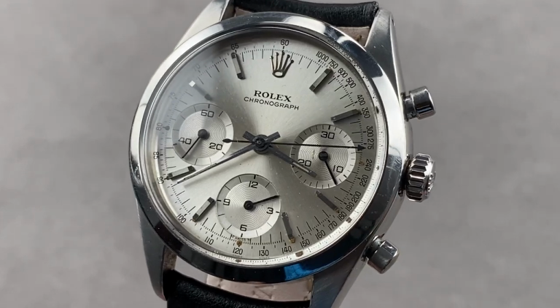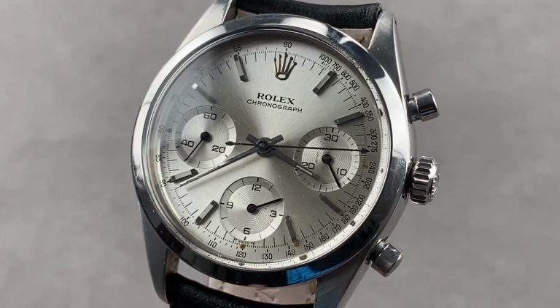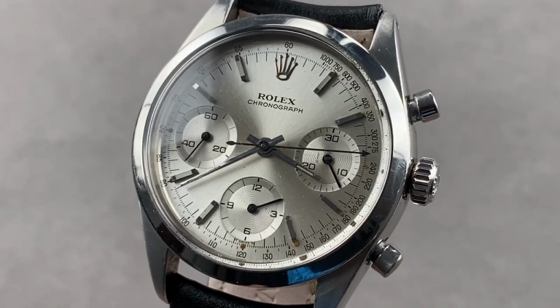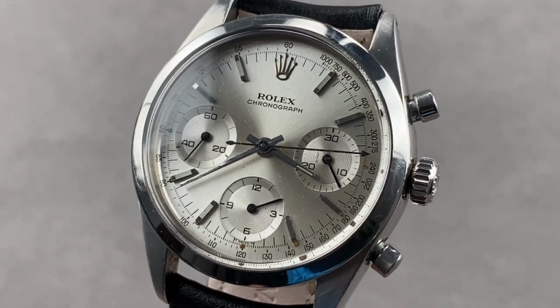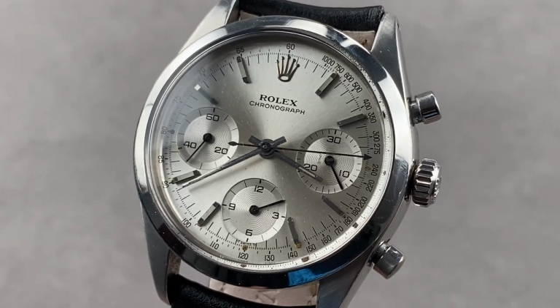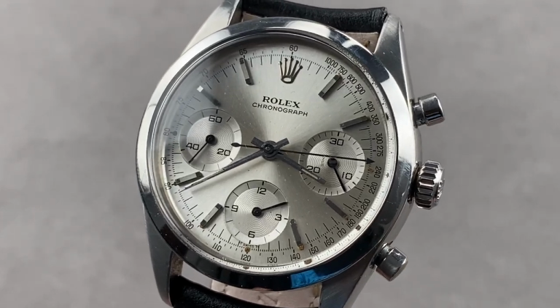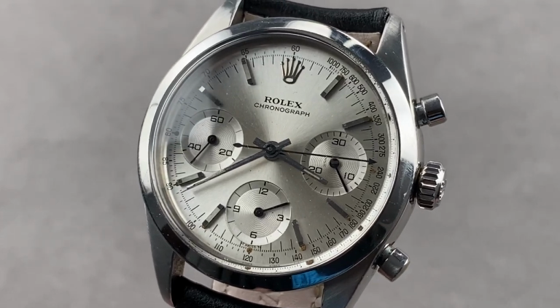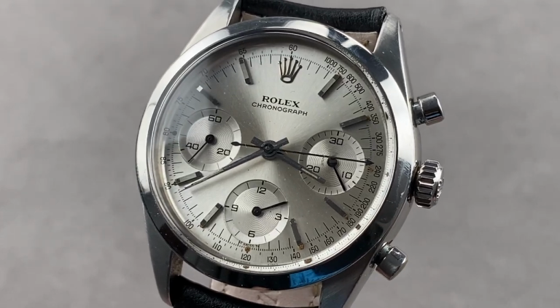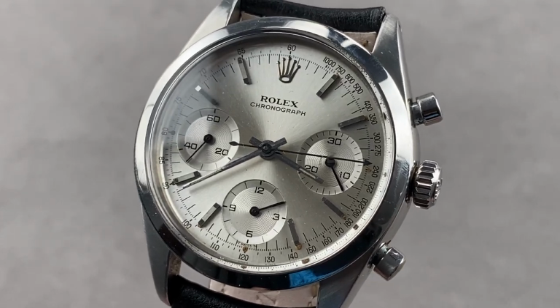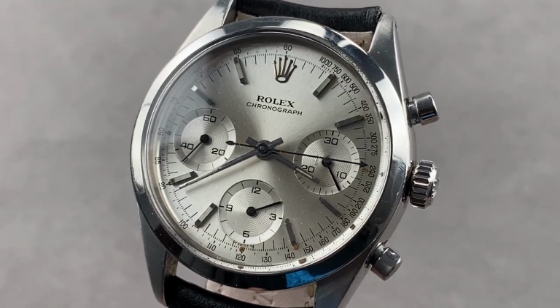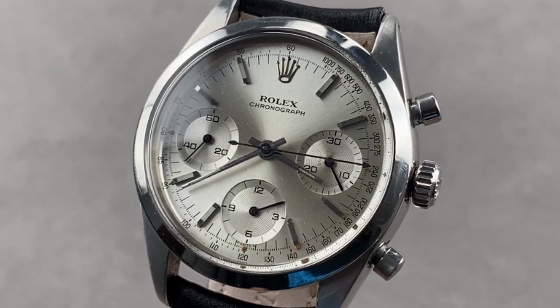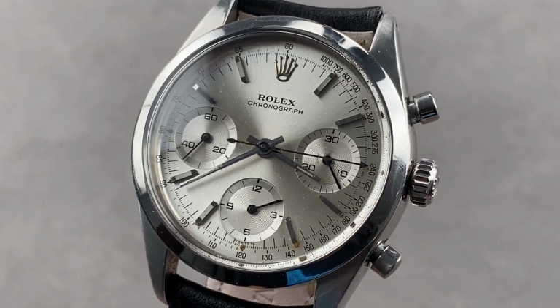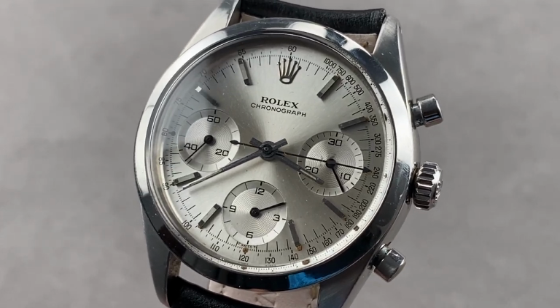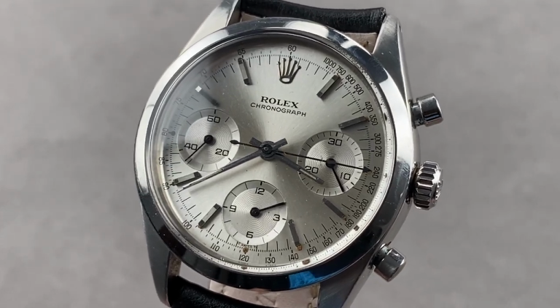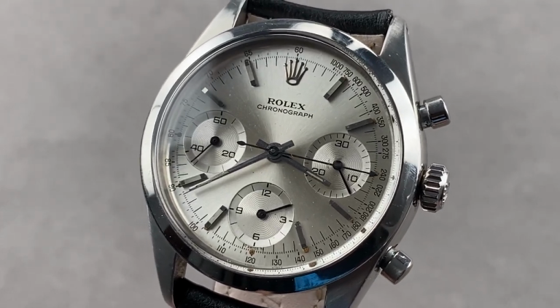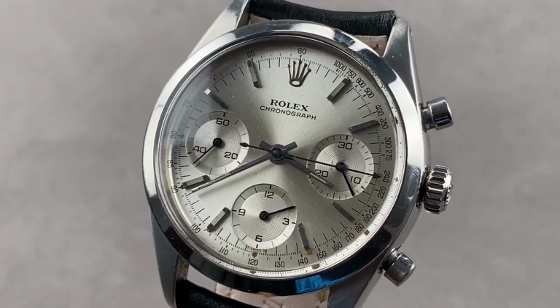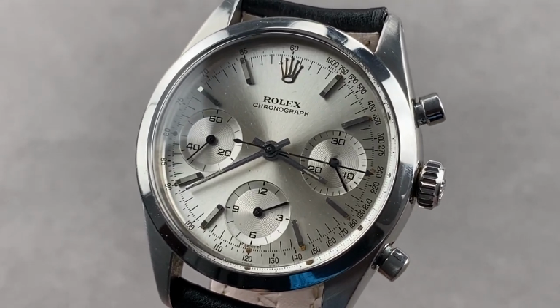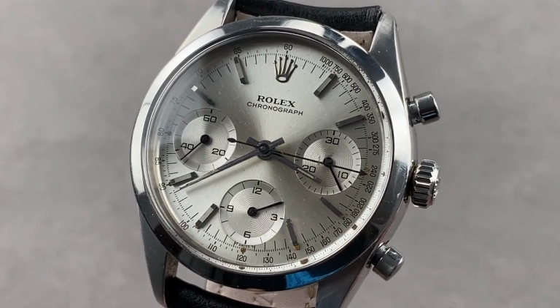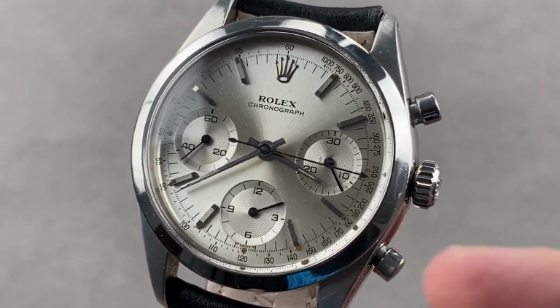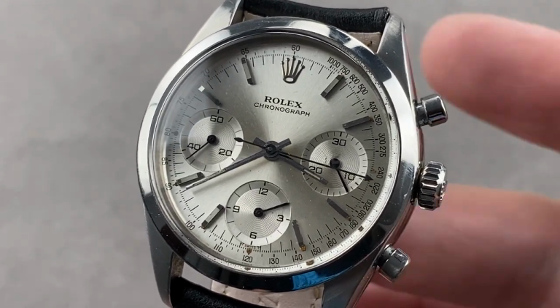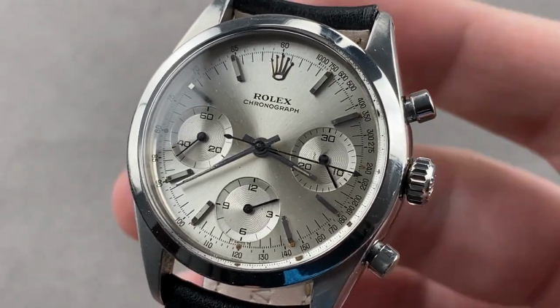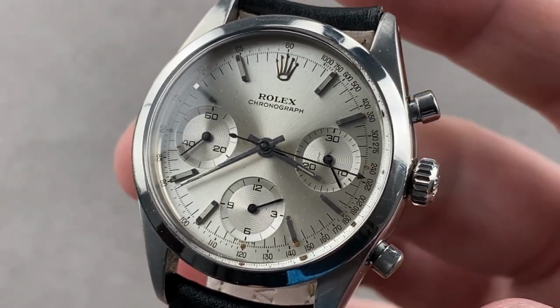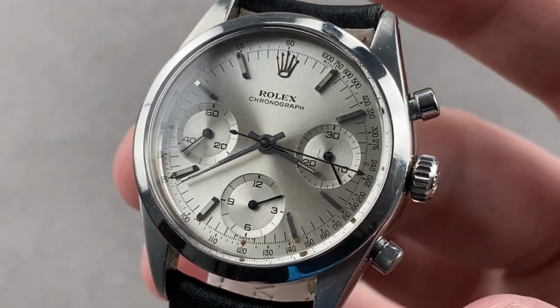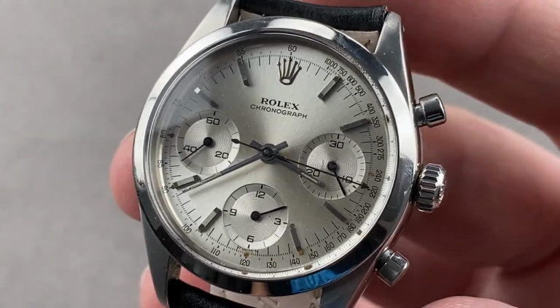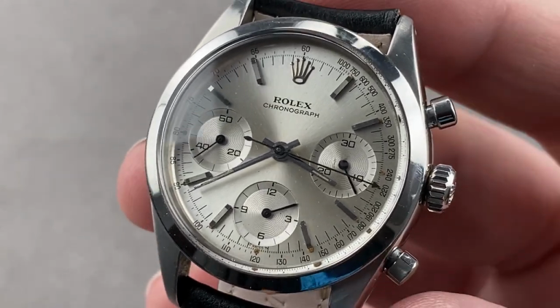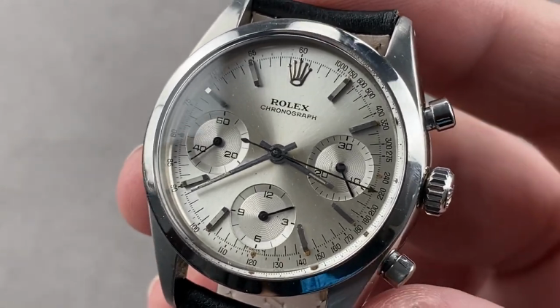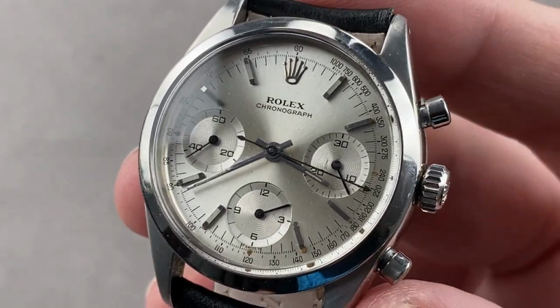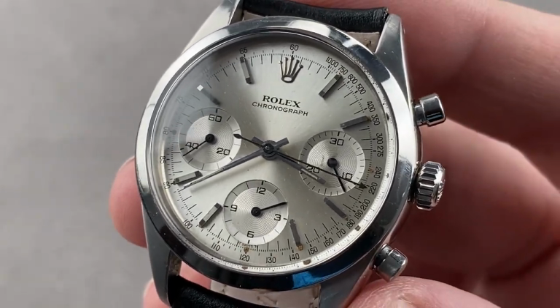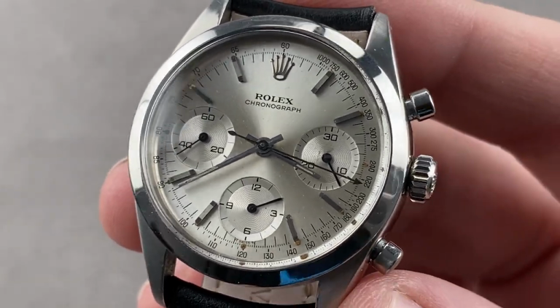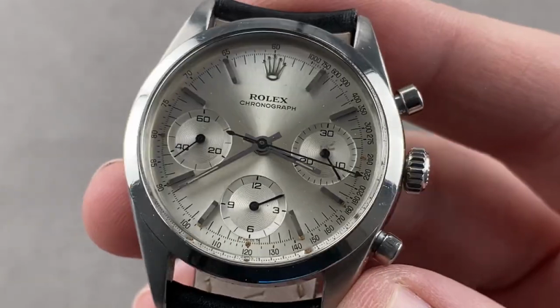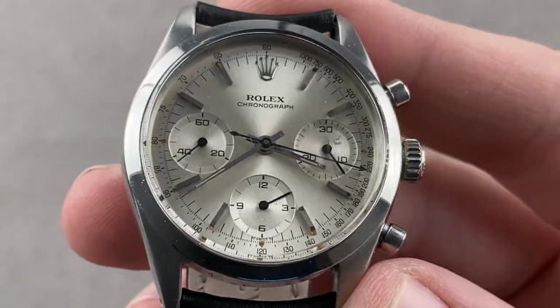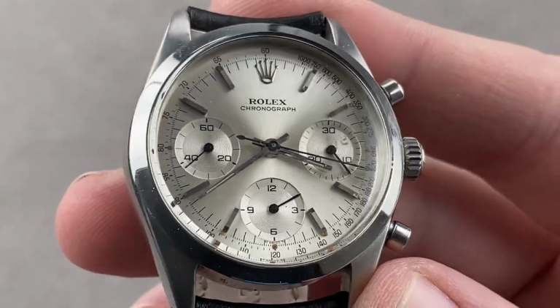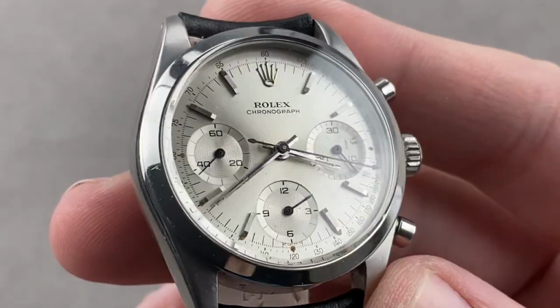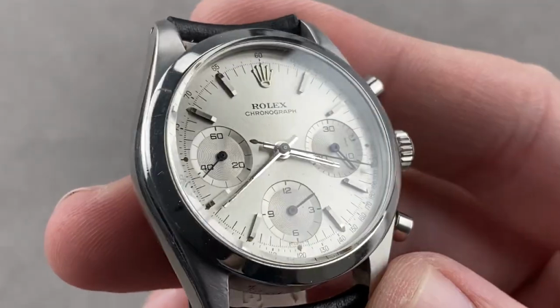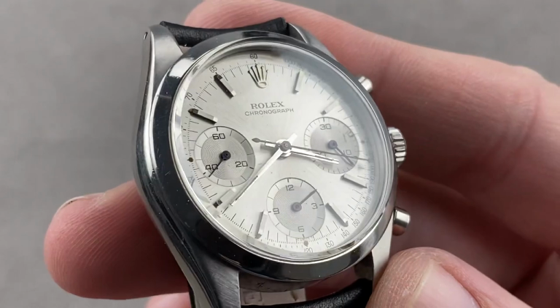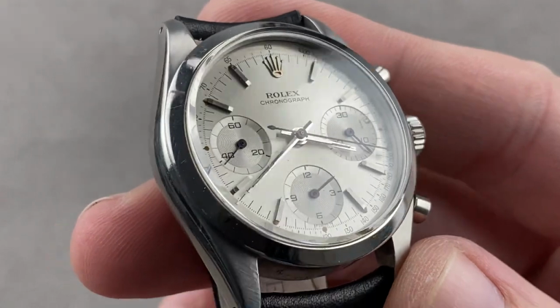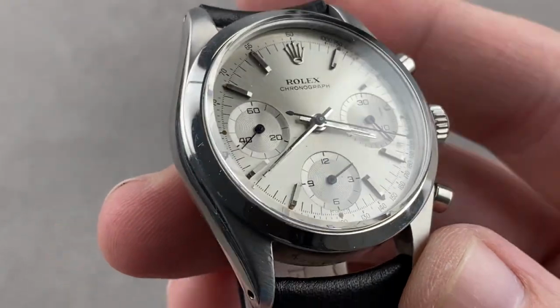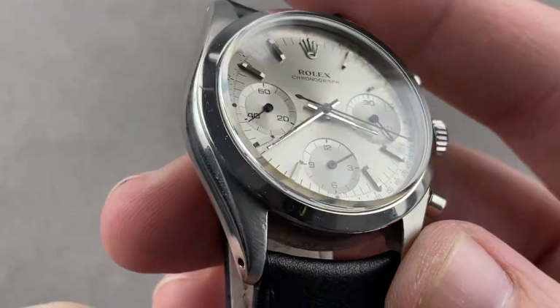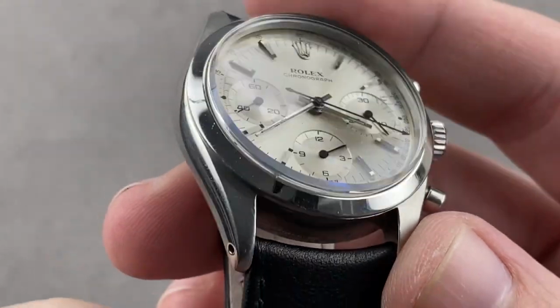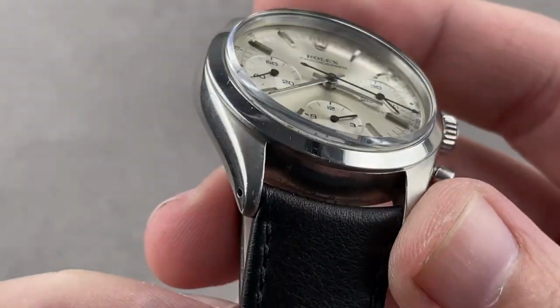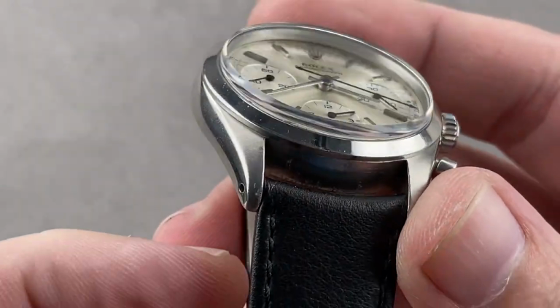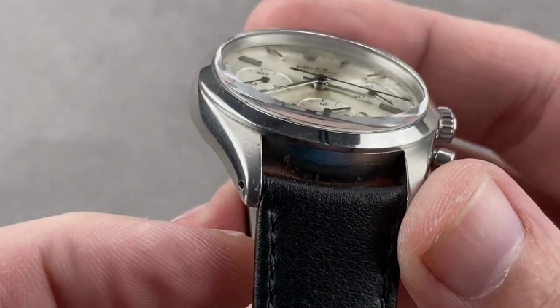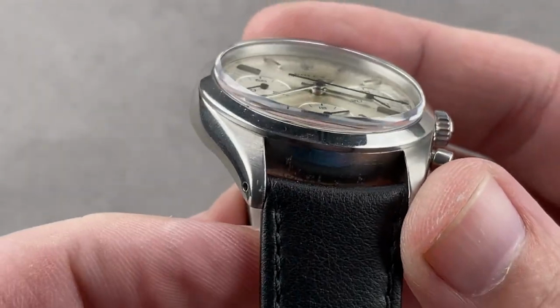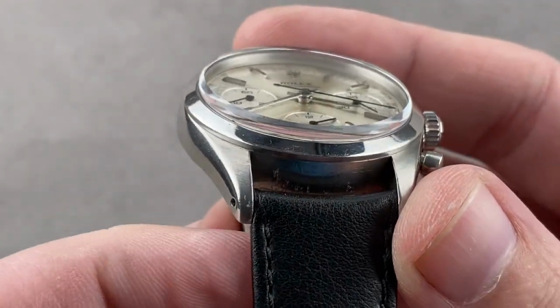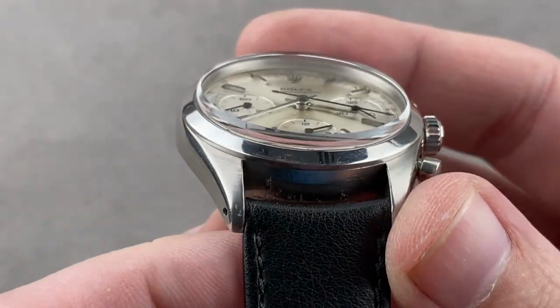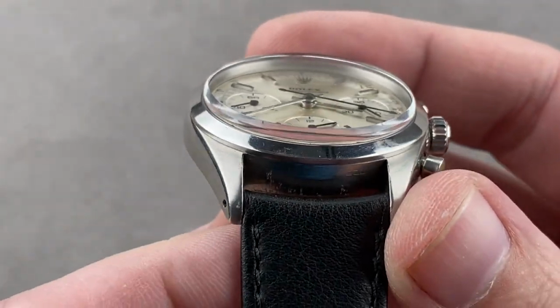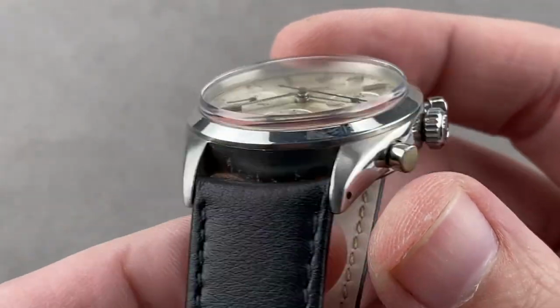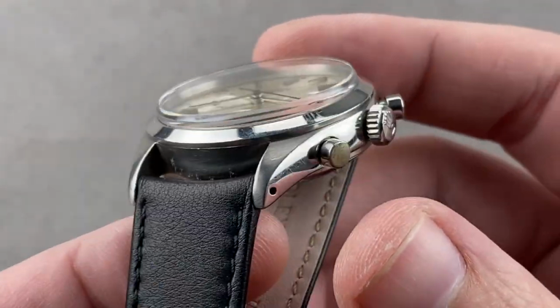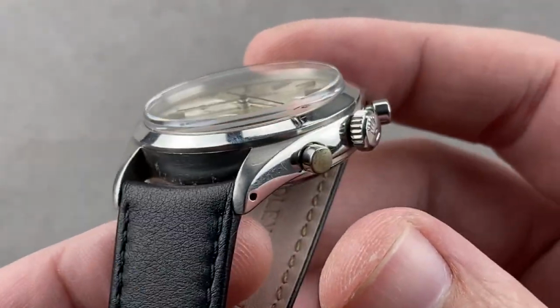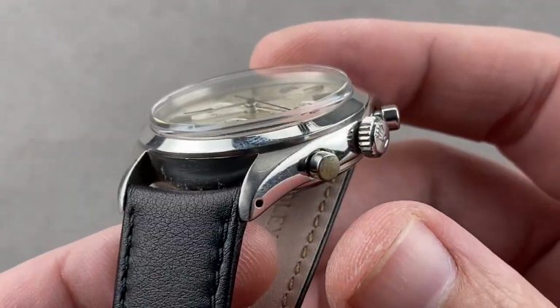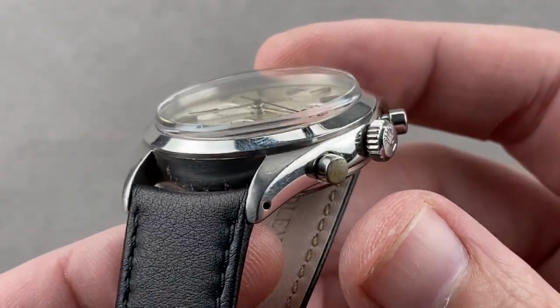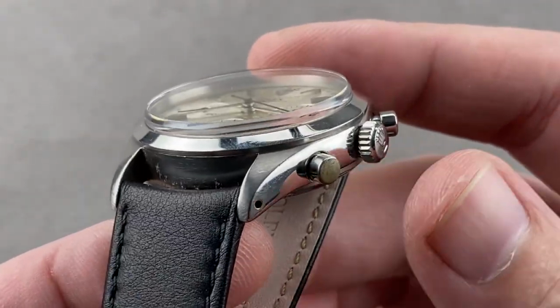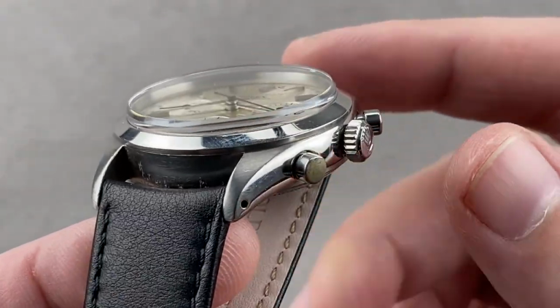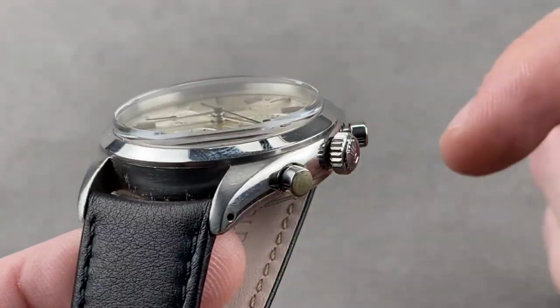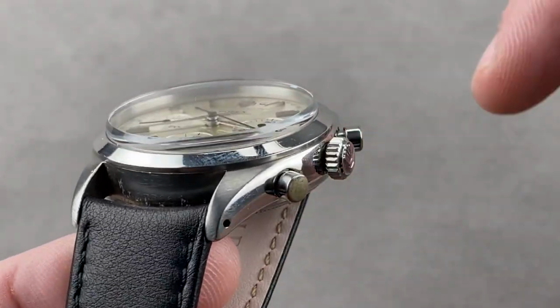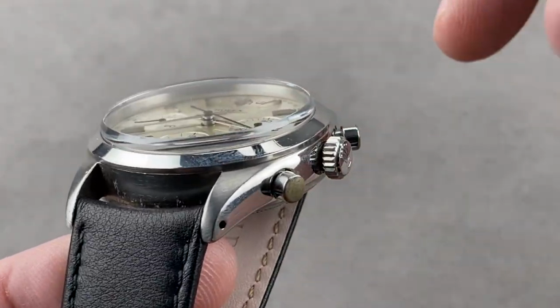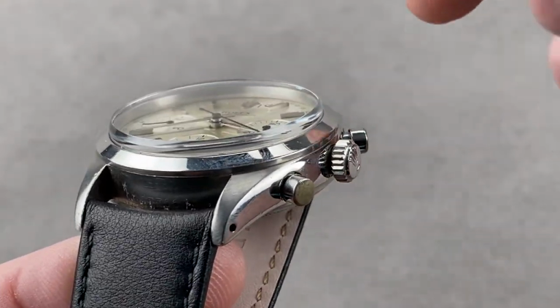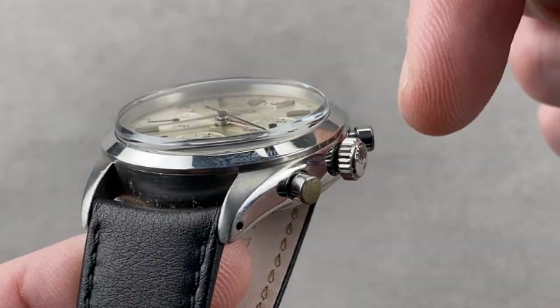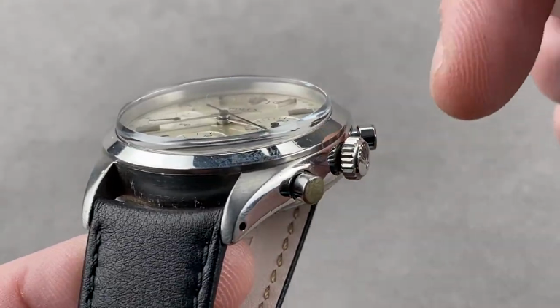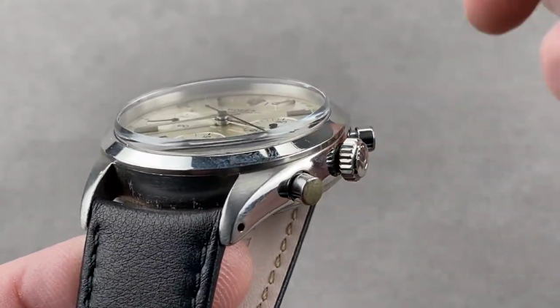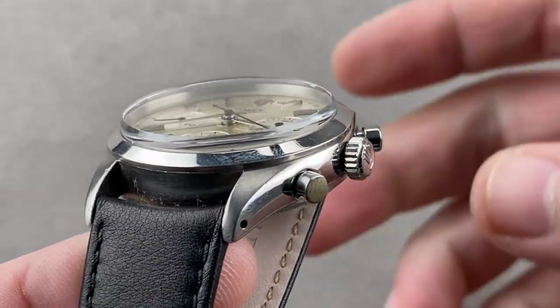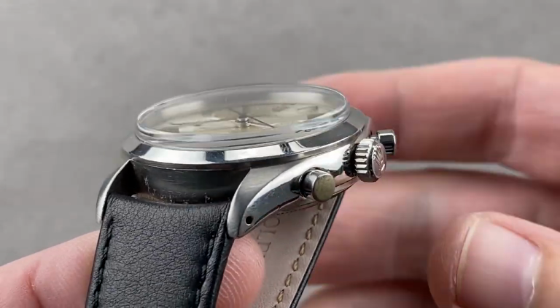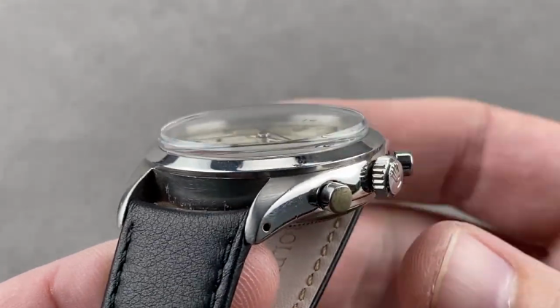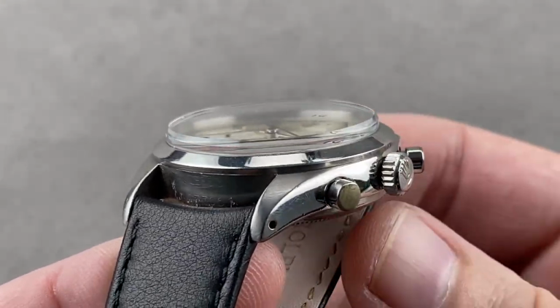Hi, I'm Tim. Welcome to Watchbox, and thanks for logging on. If you love this watch, email me at tmasso@thewatchbox.com. It's in the description below.